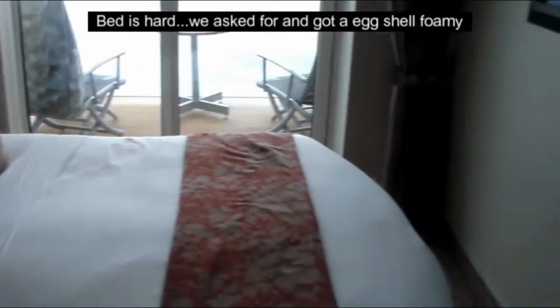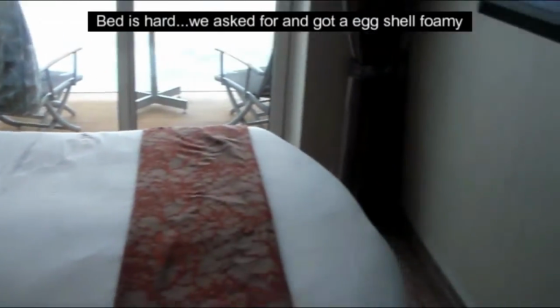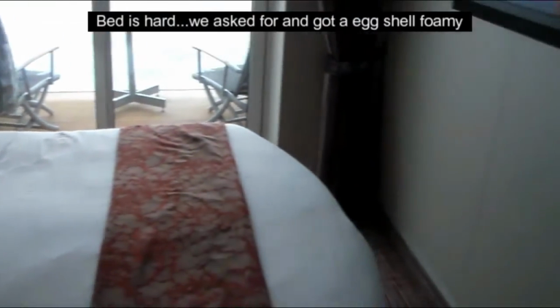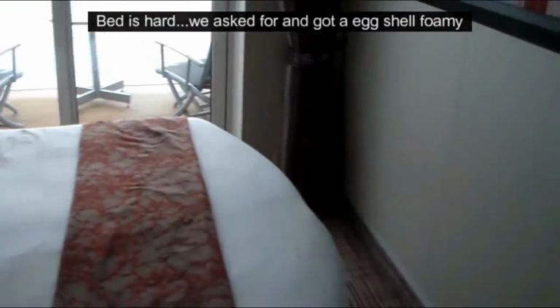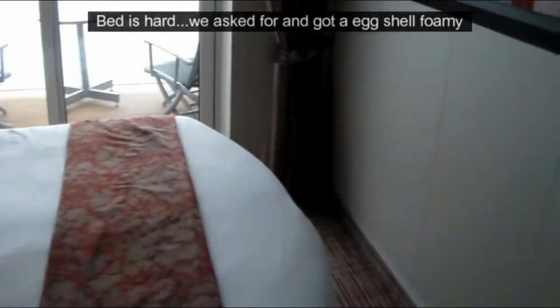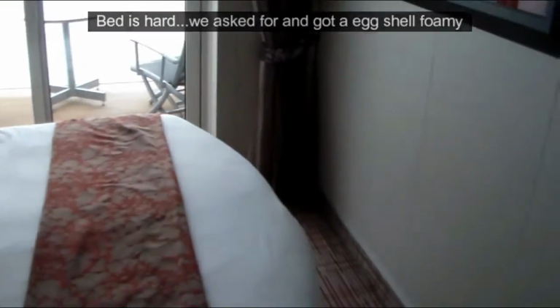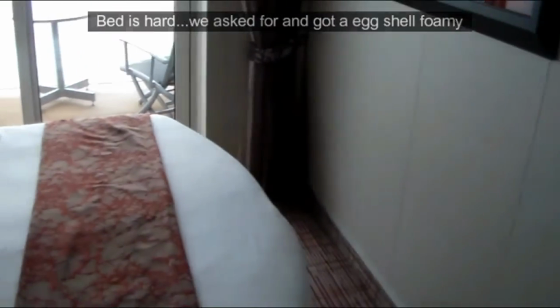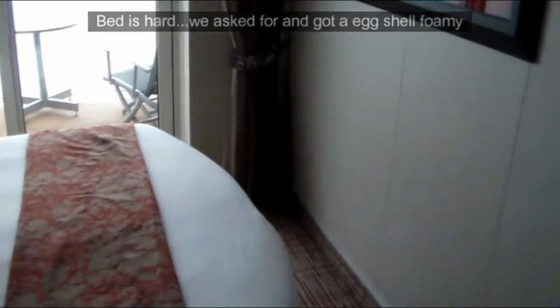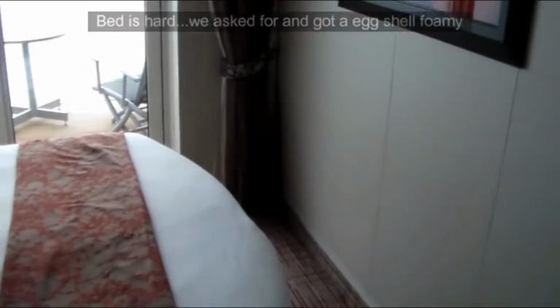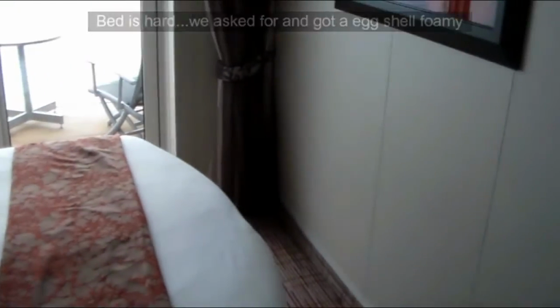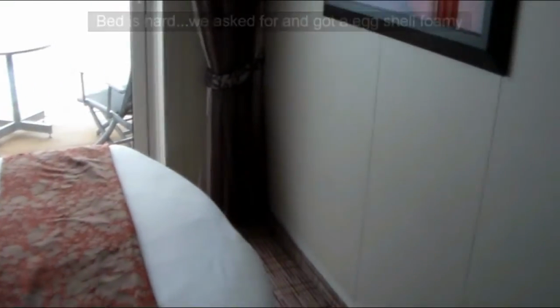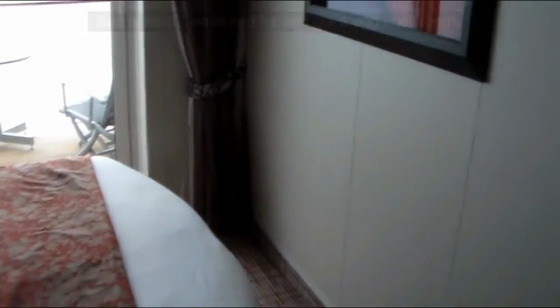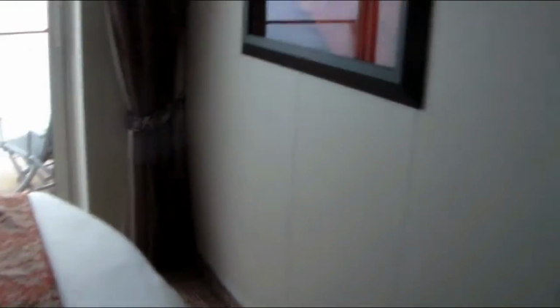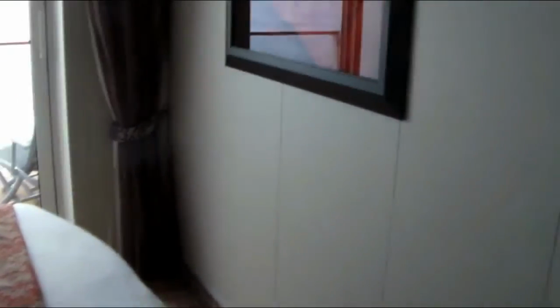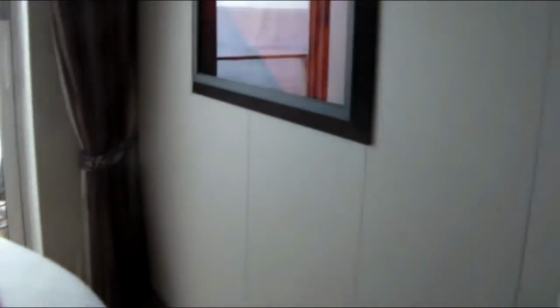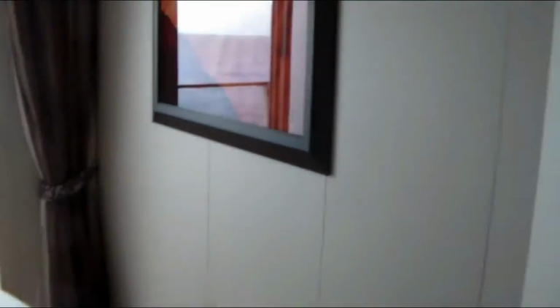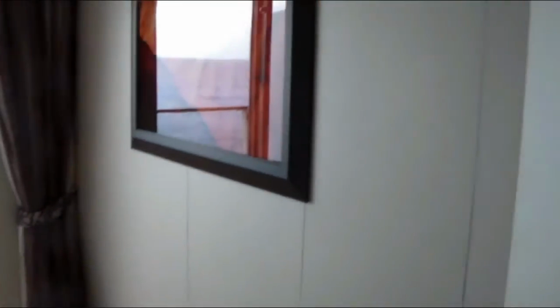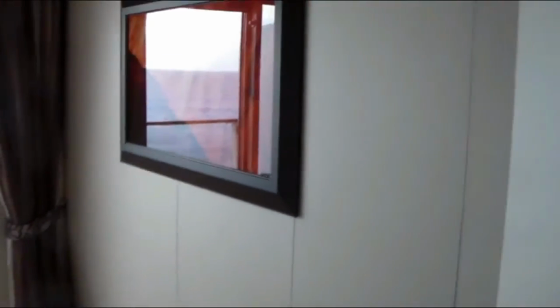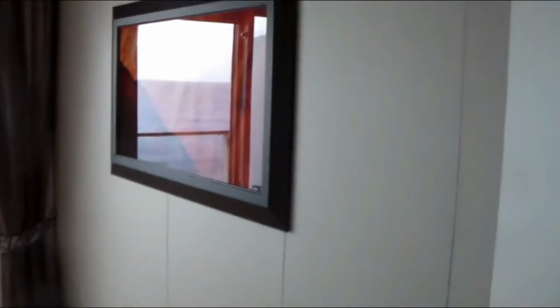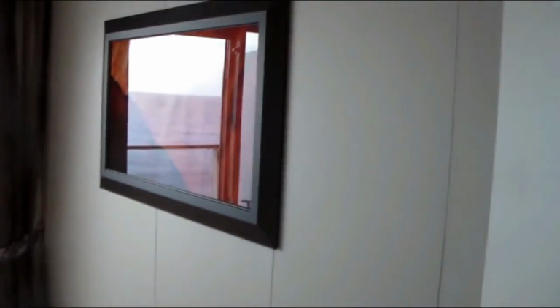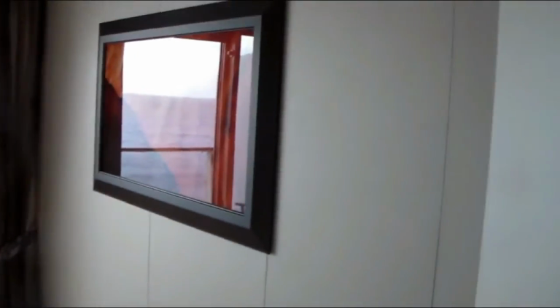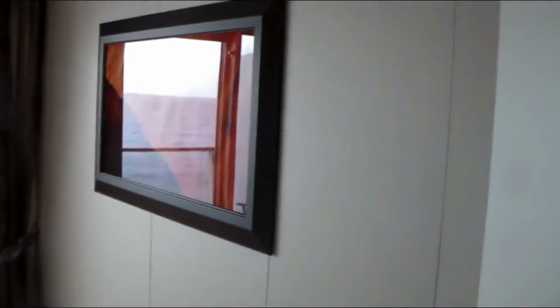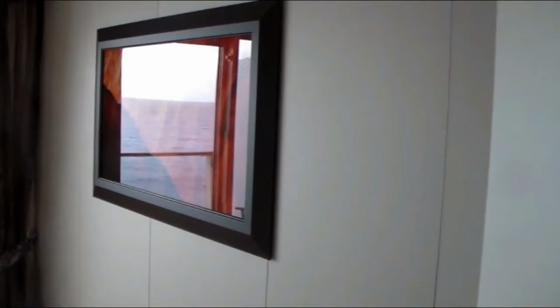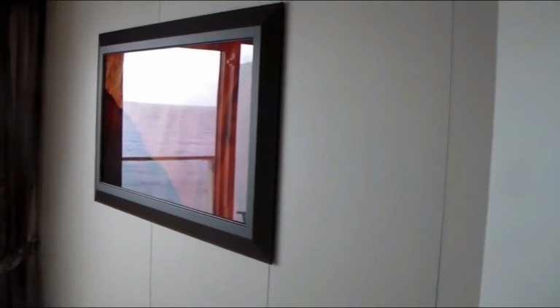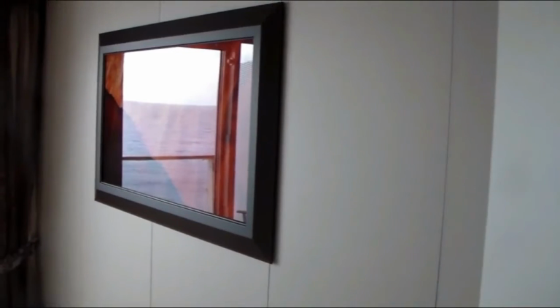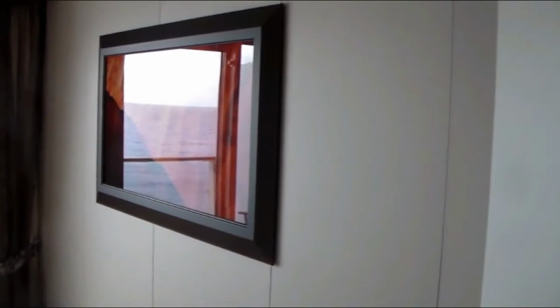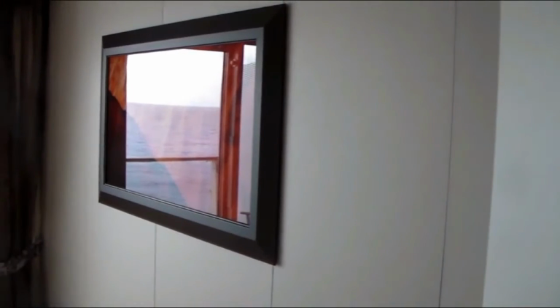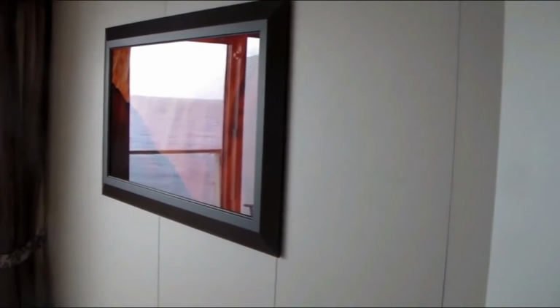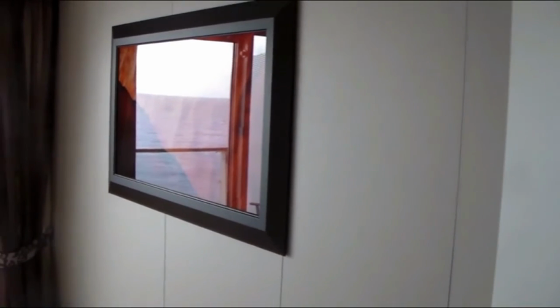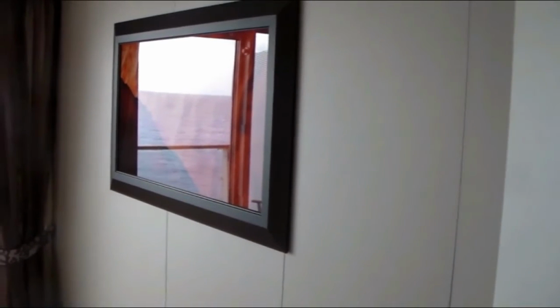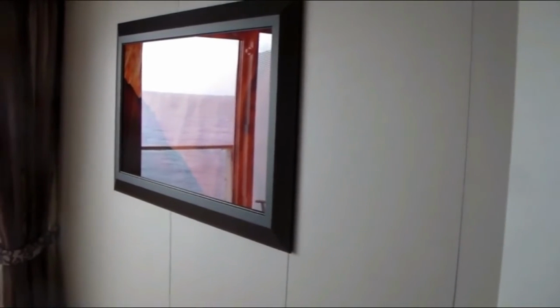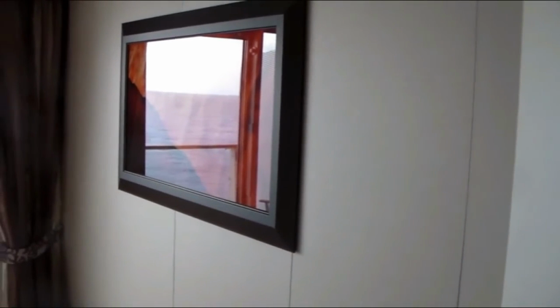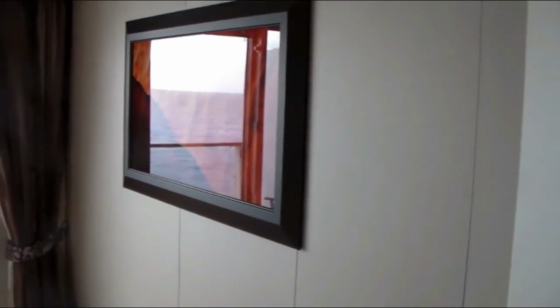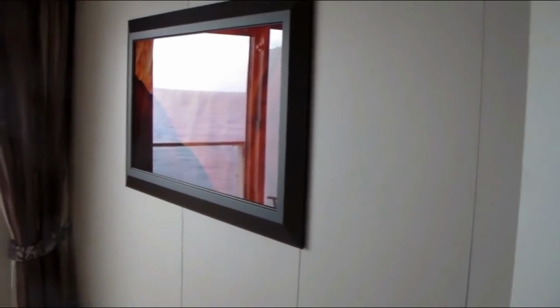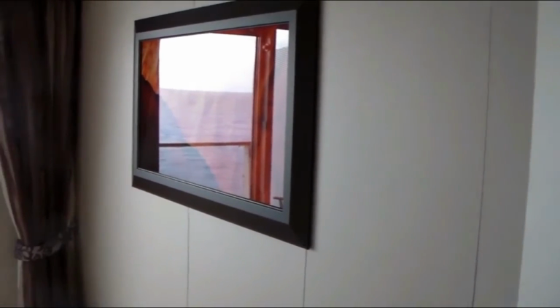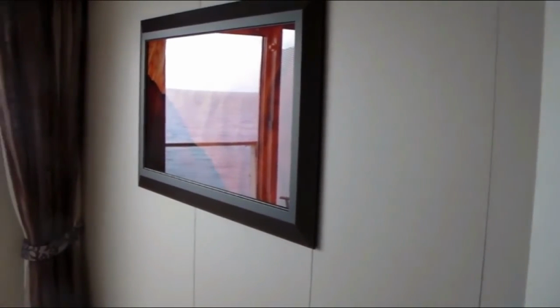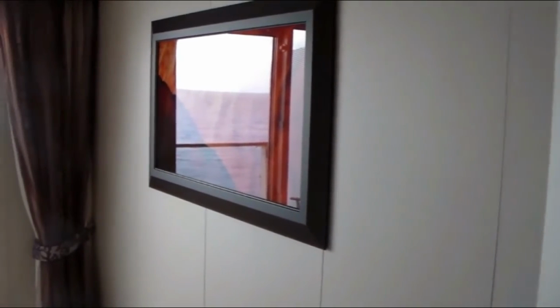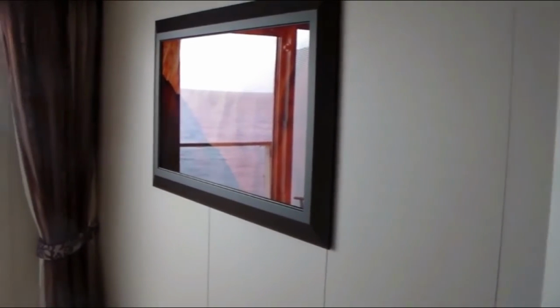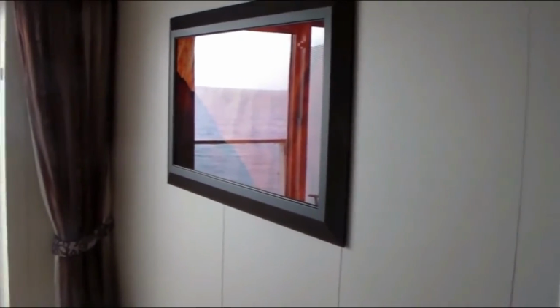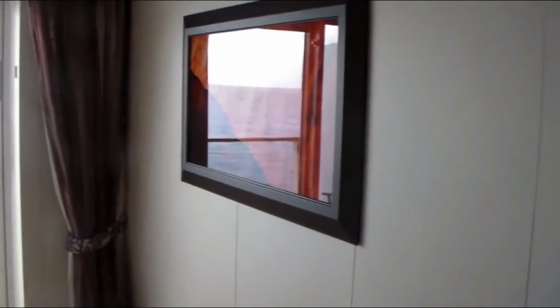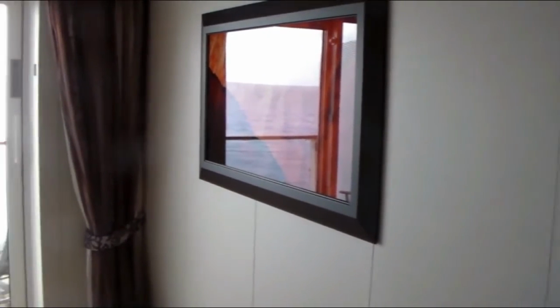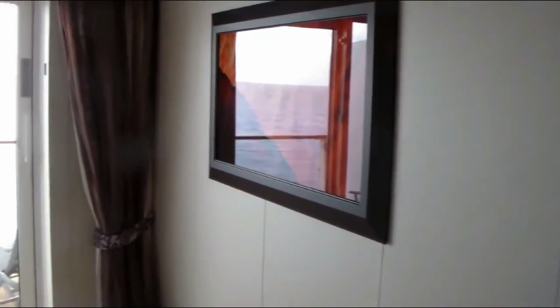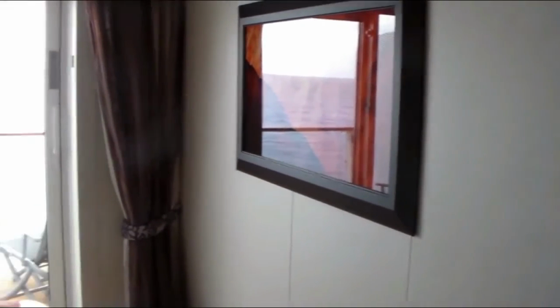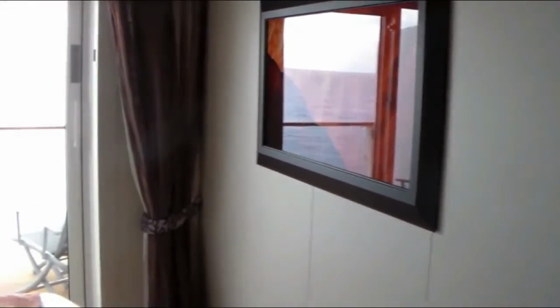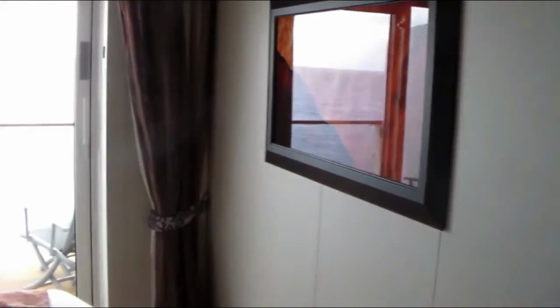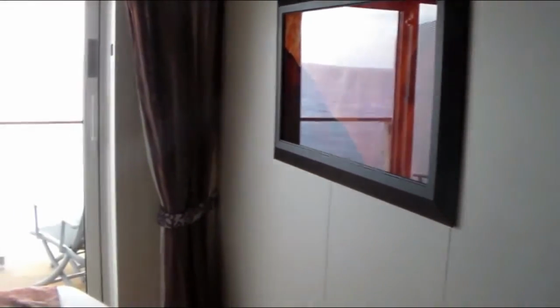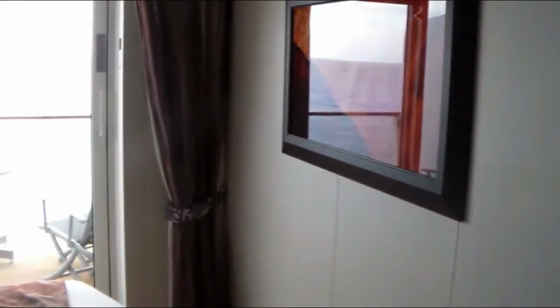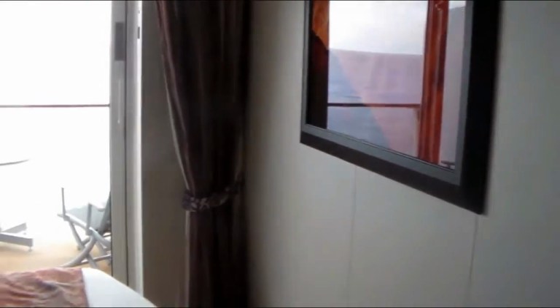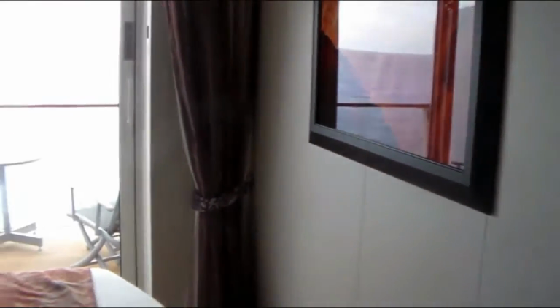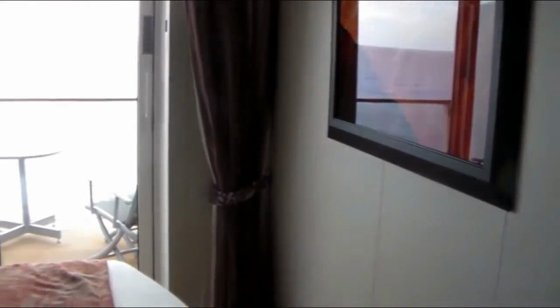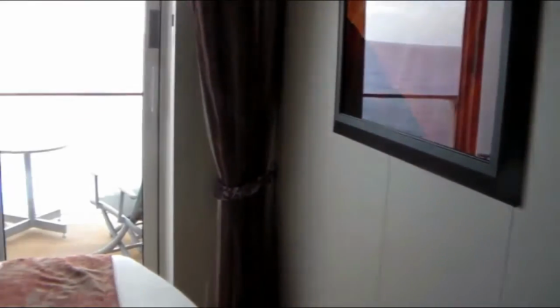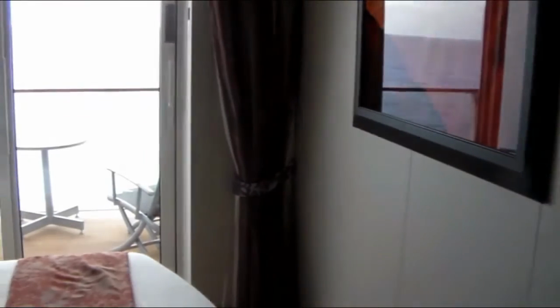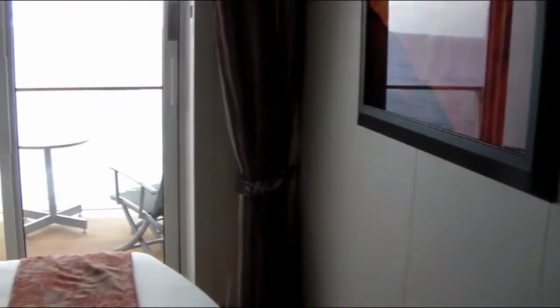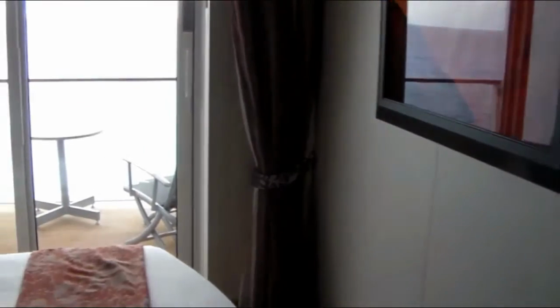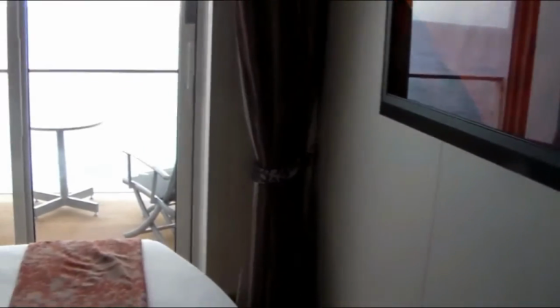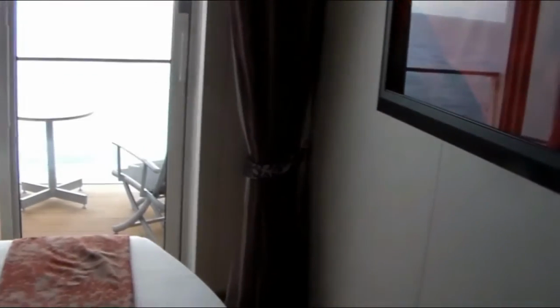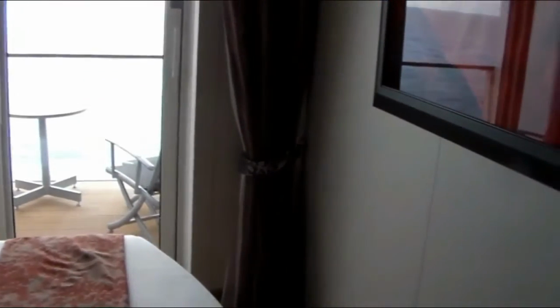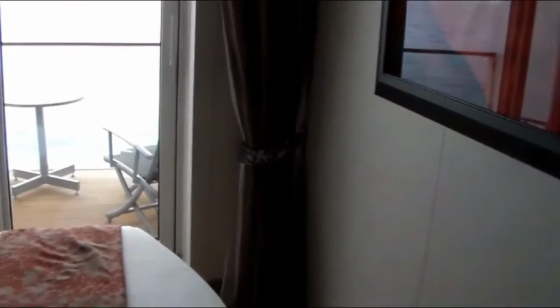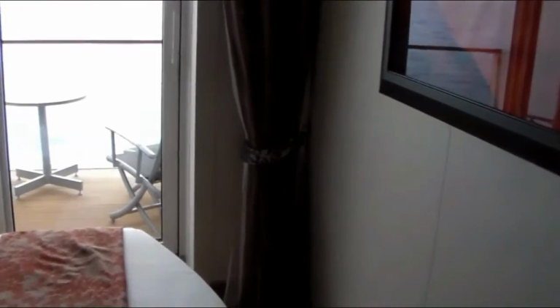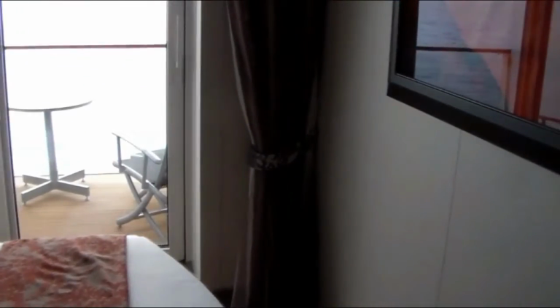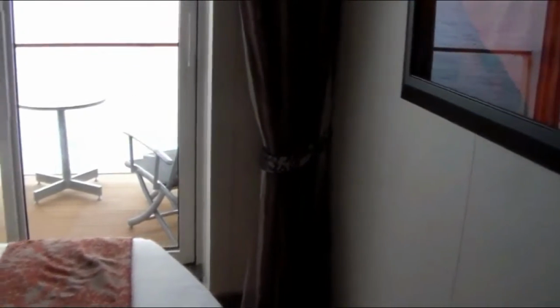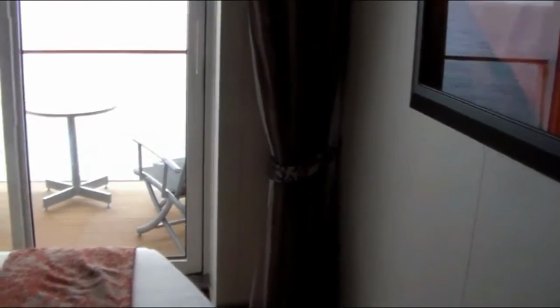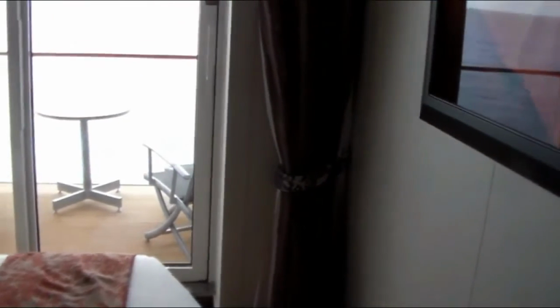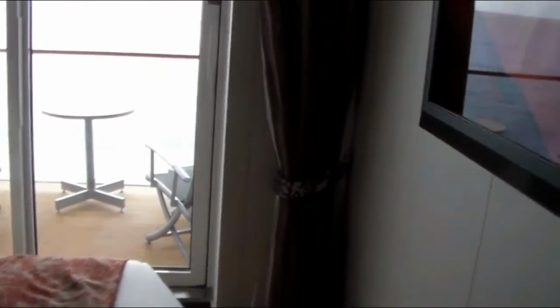This is the concierge room. Very nice balcony.